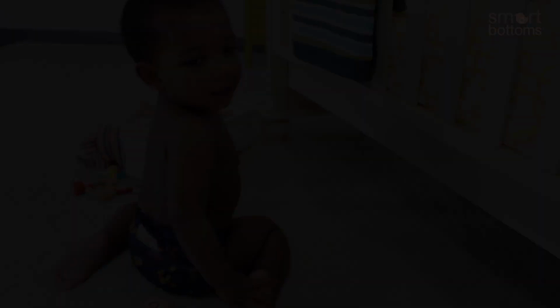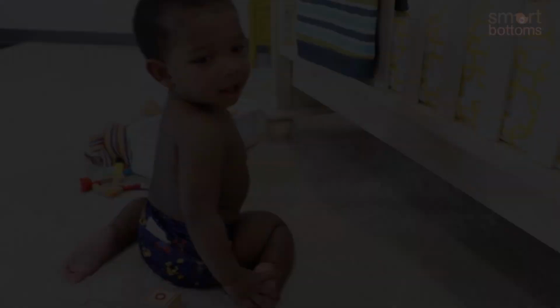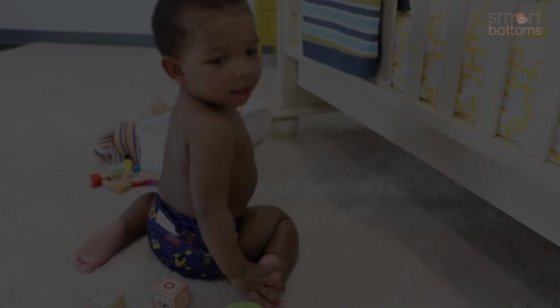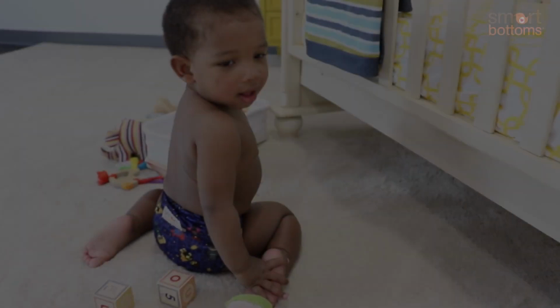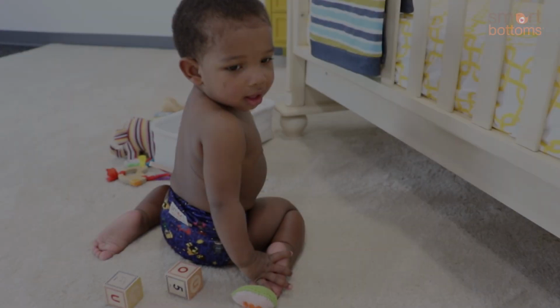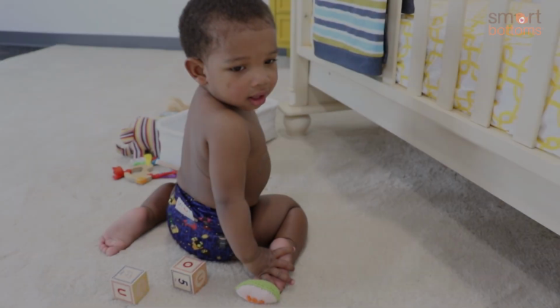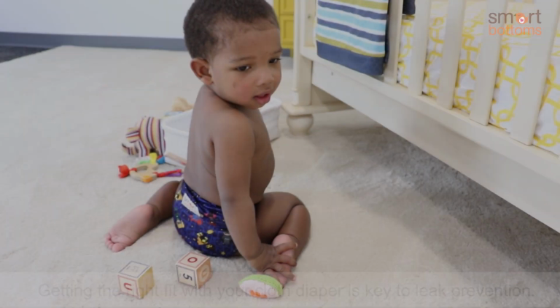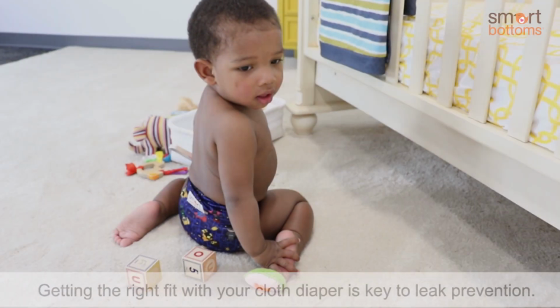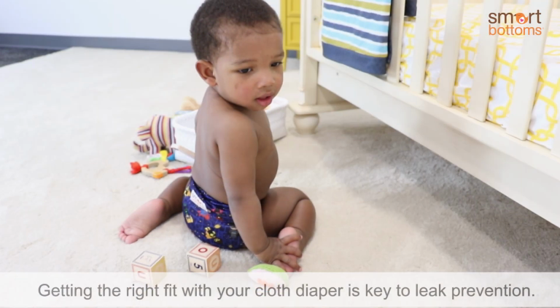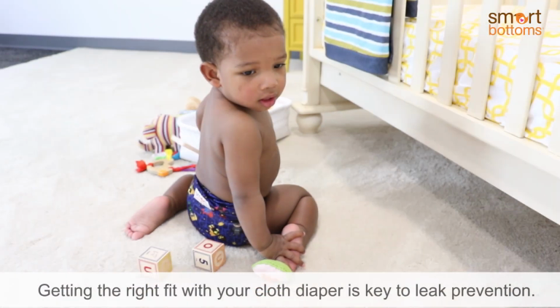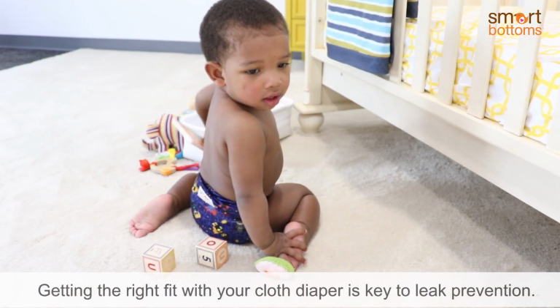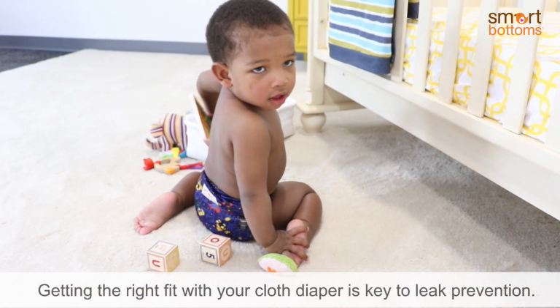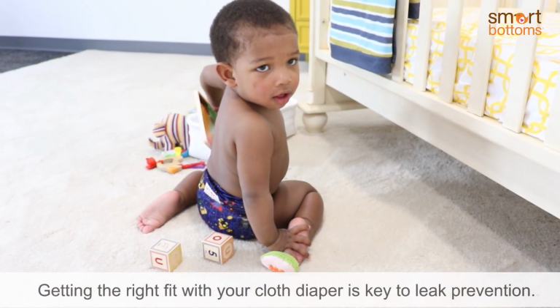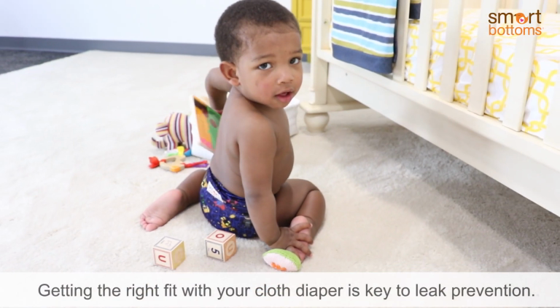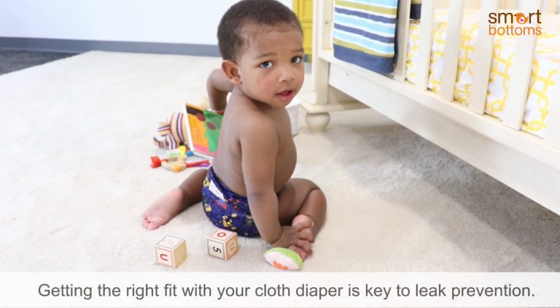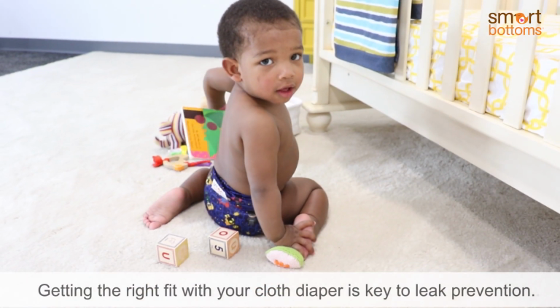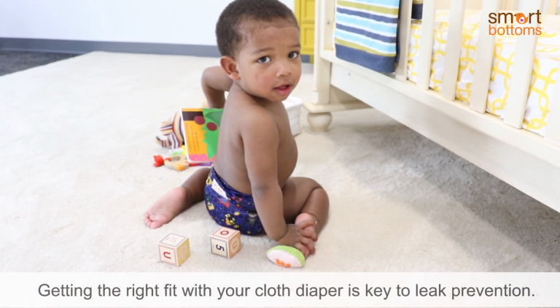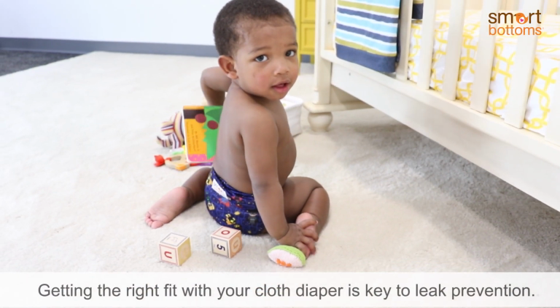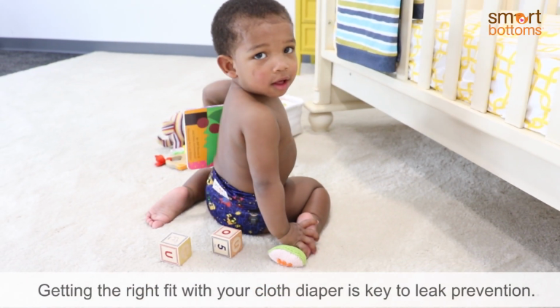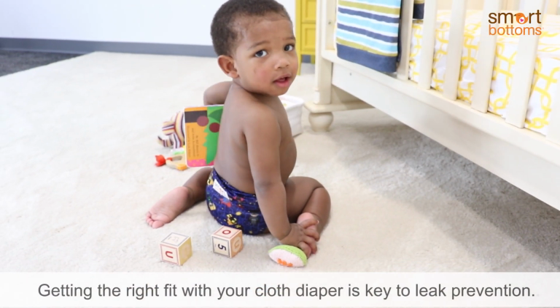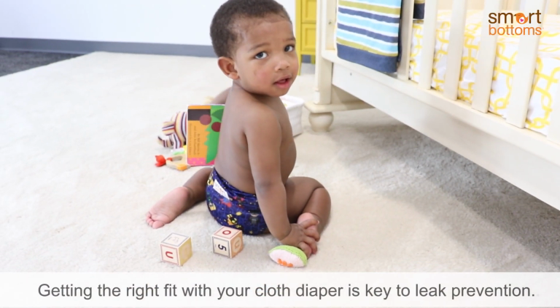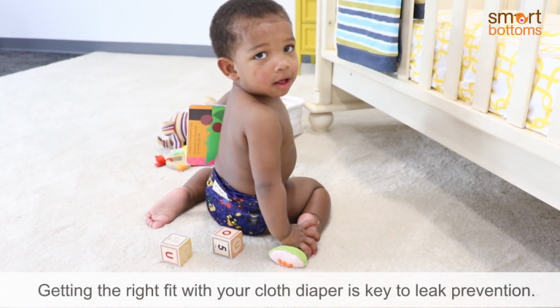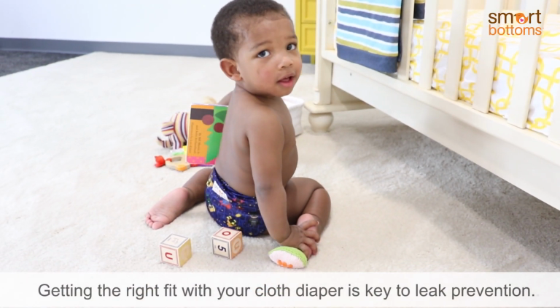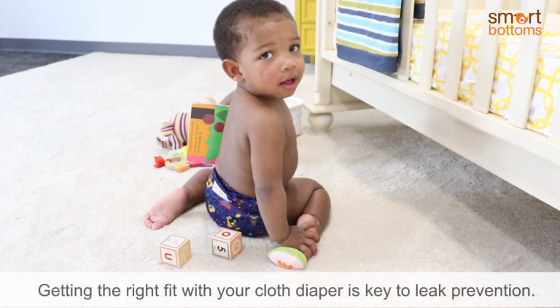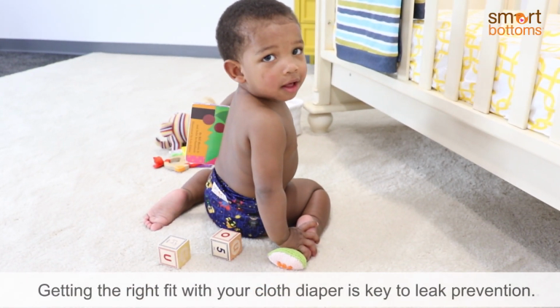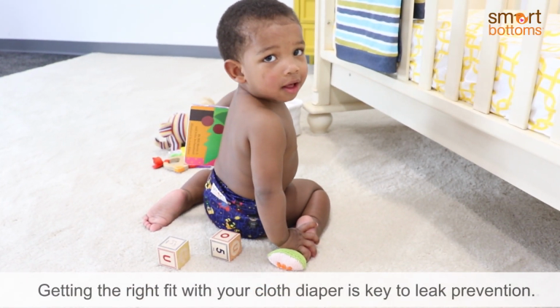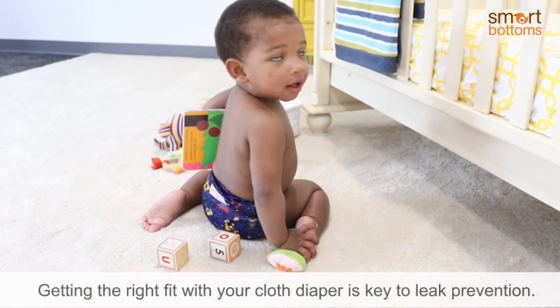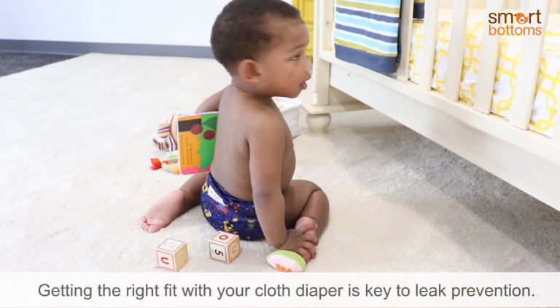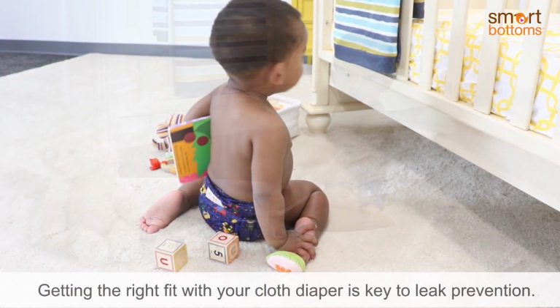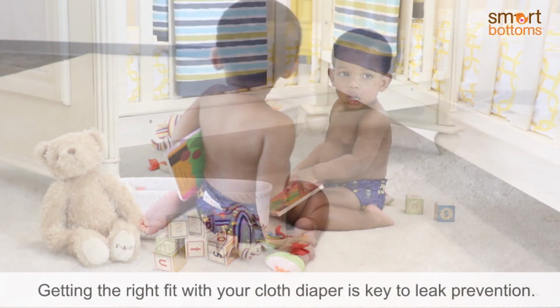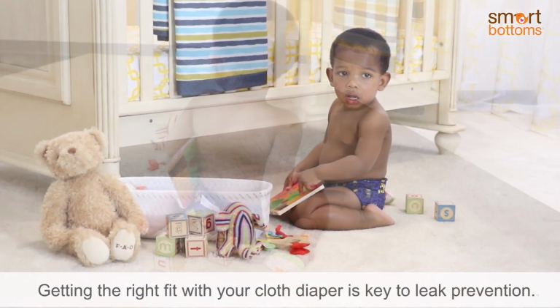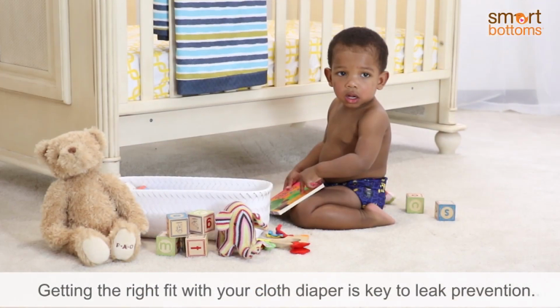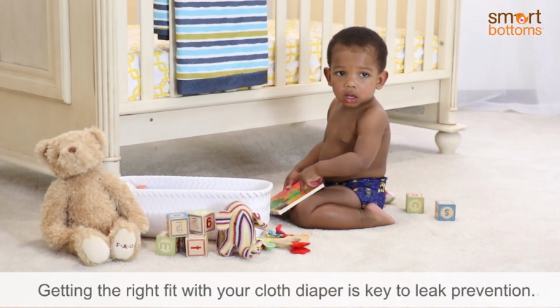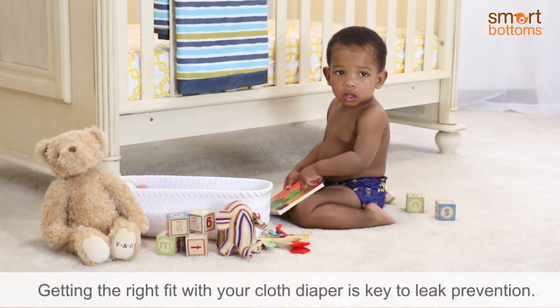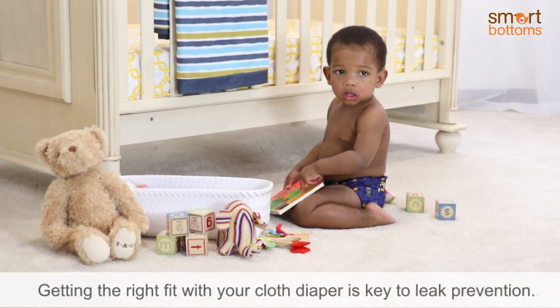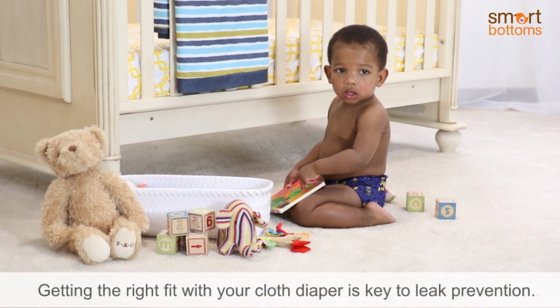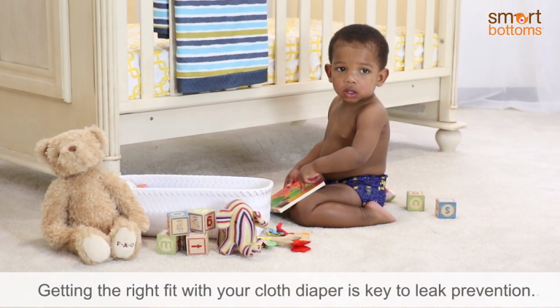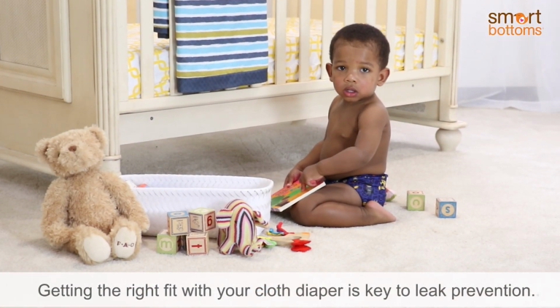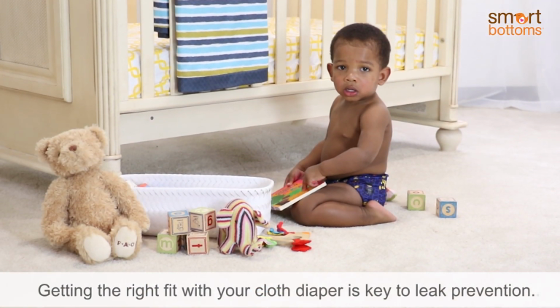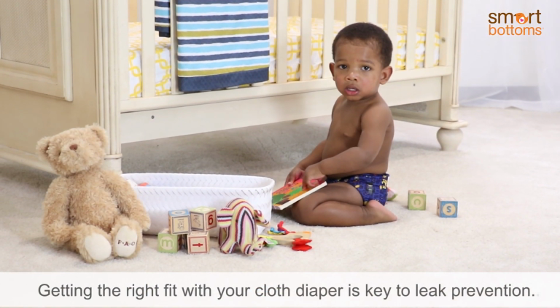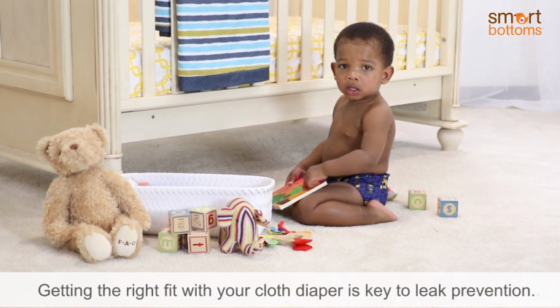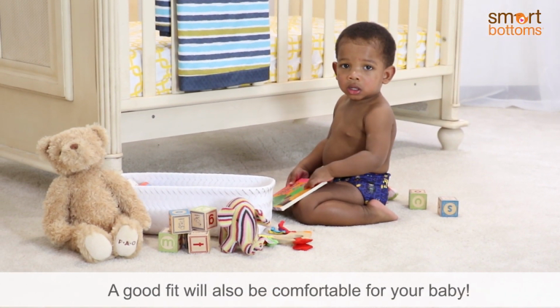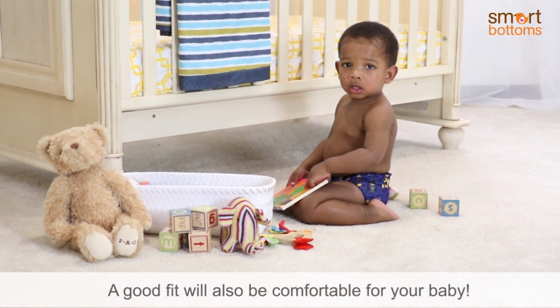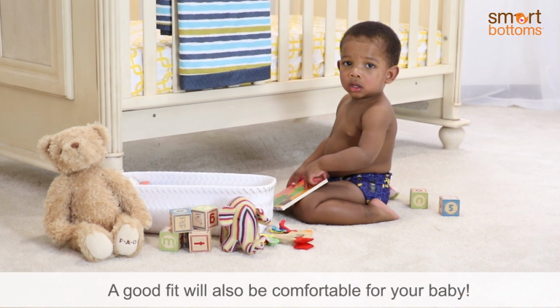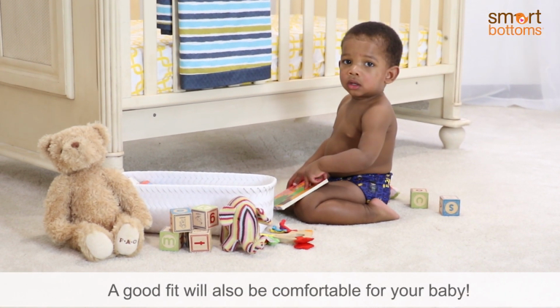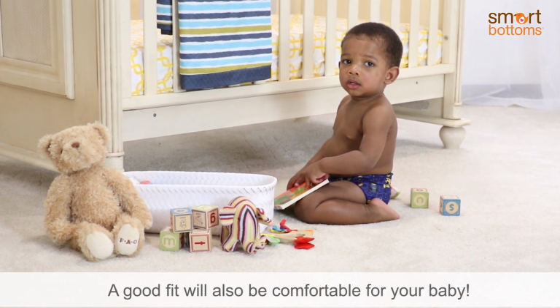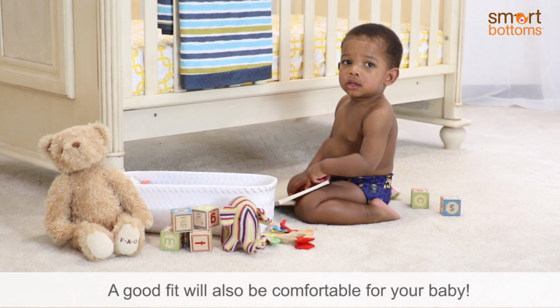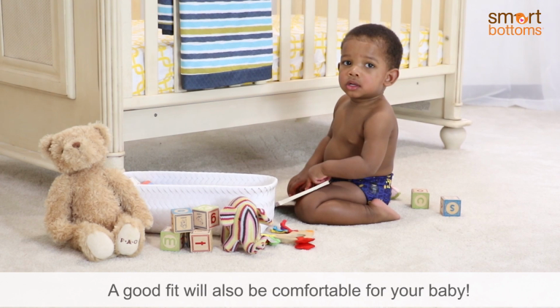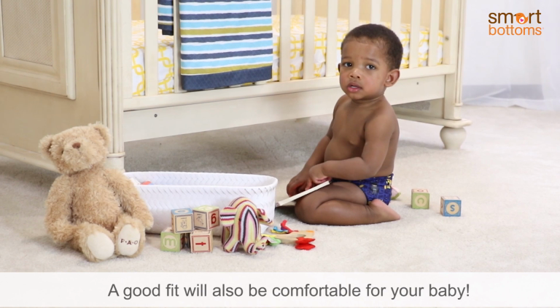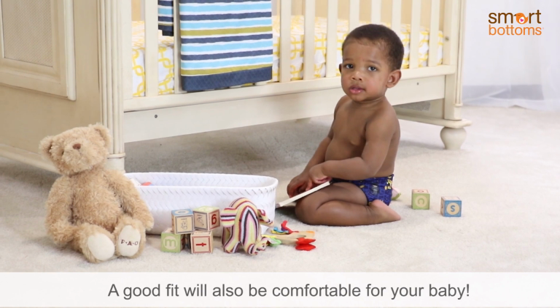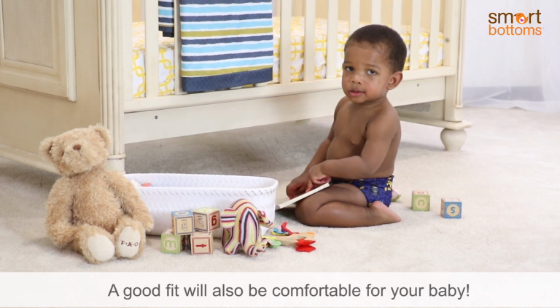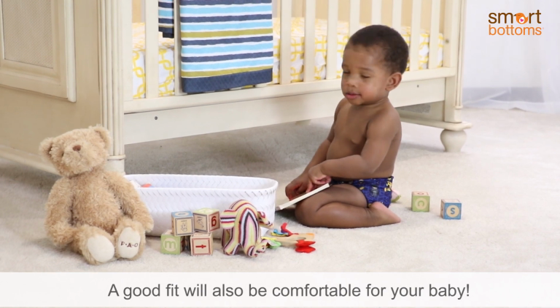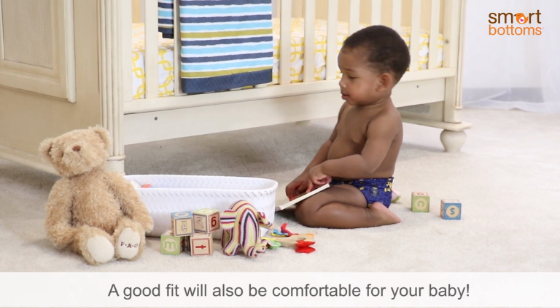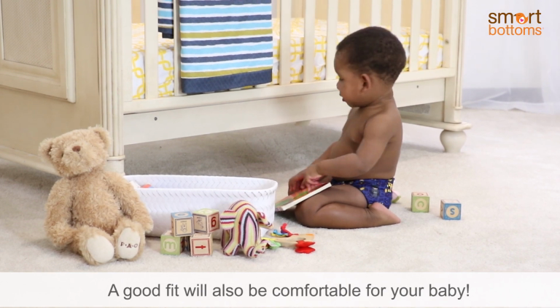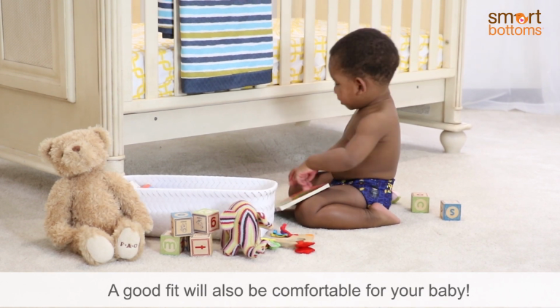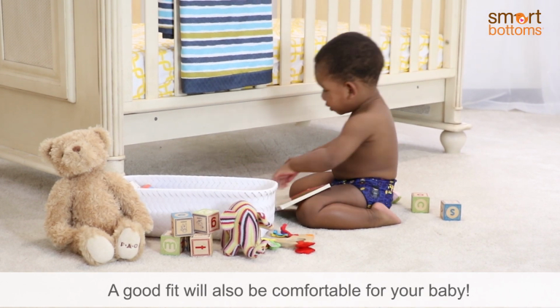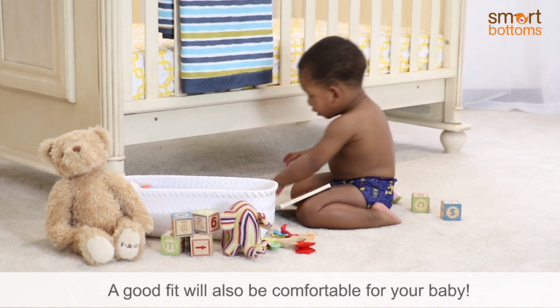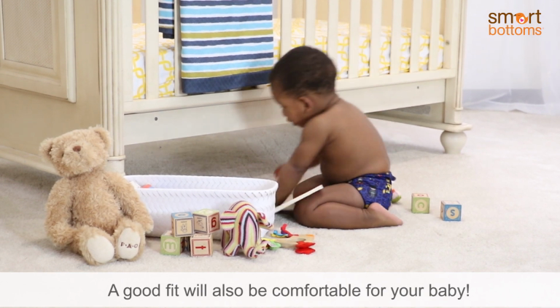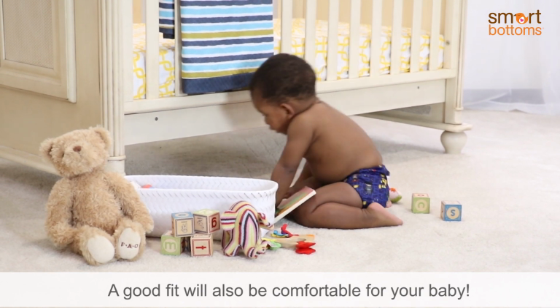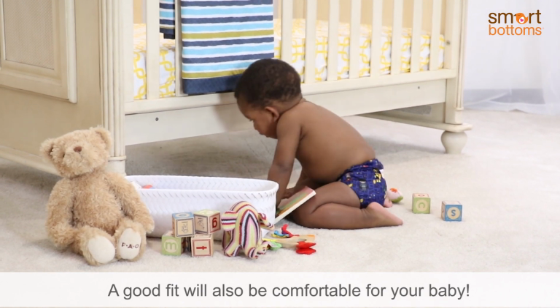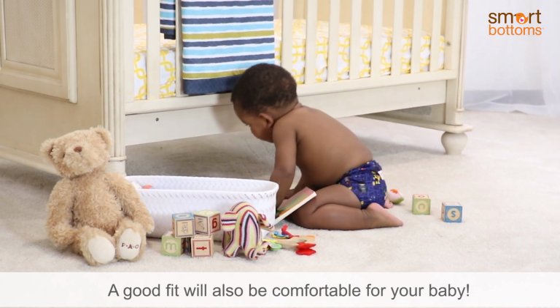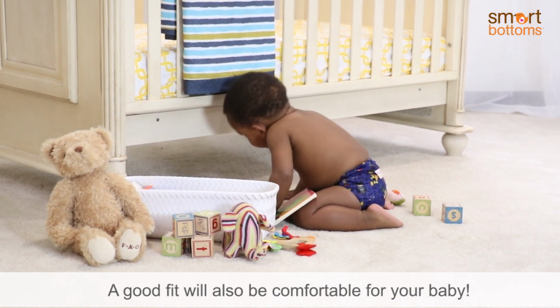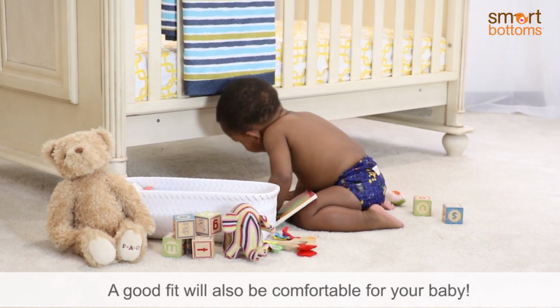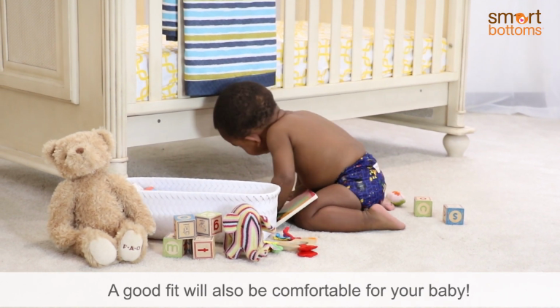Getting the right fit with your cloth diaper is key to leak prevention. A good fit will also be comfortable for your baby.